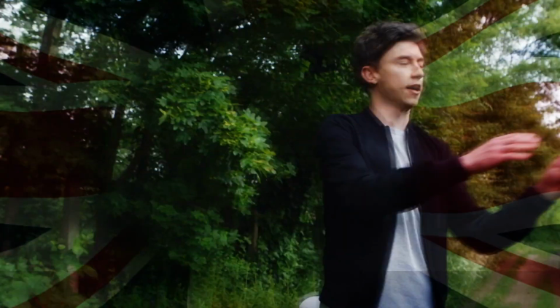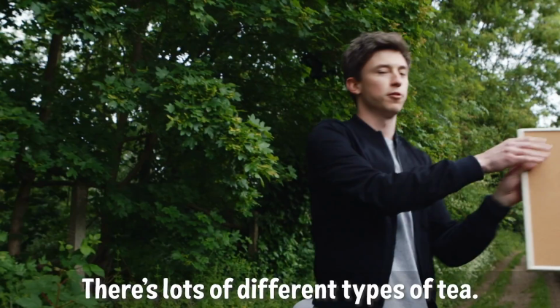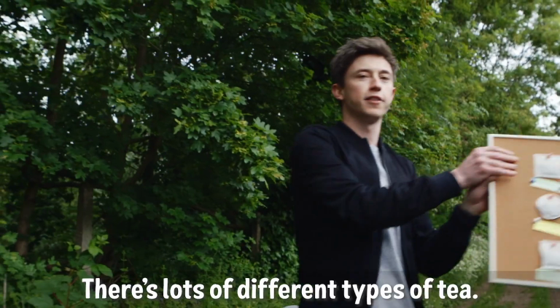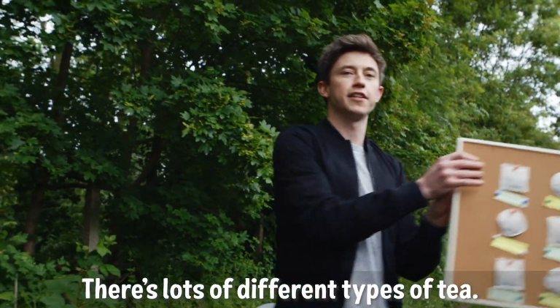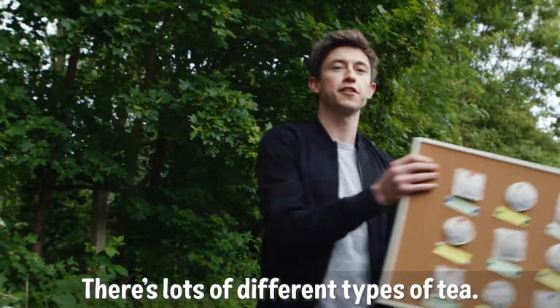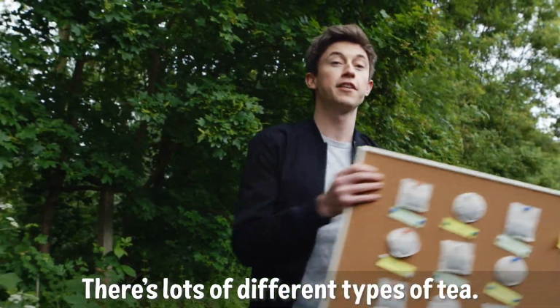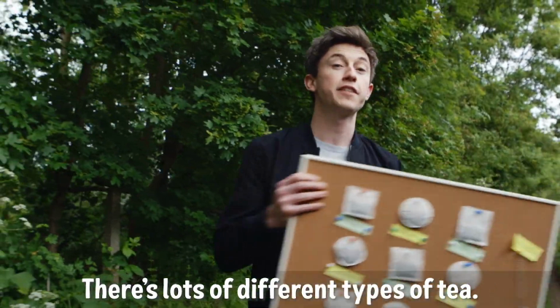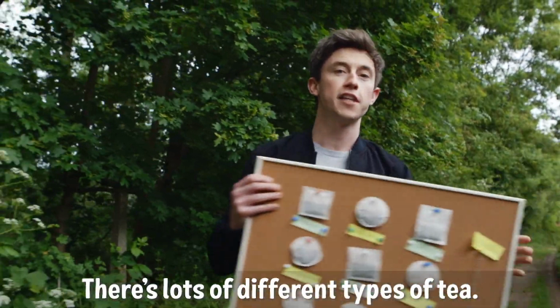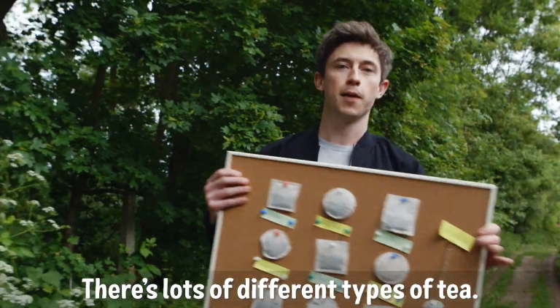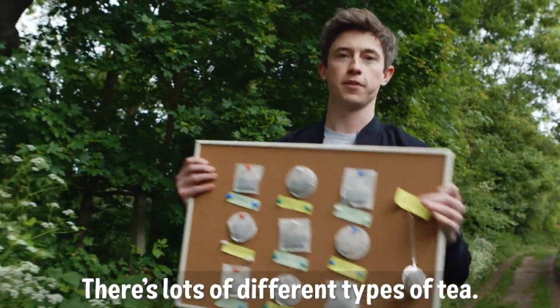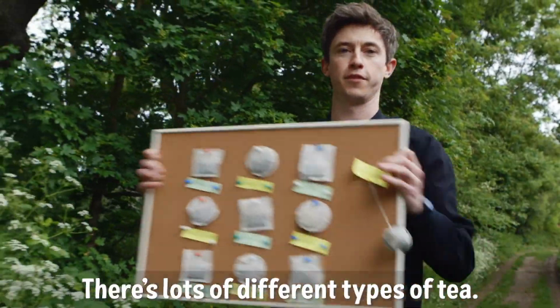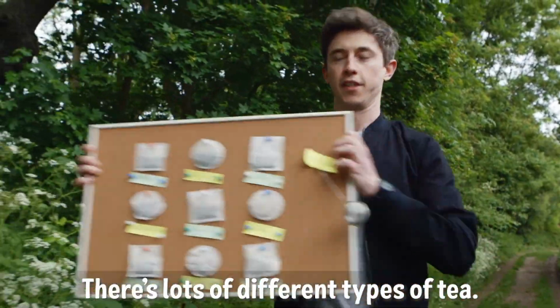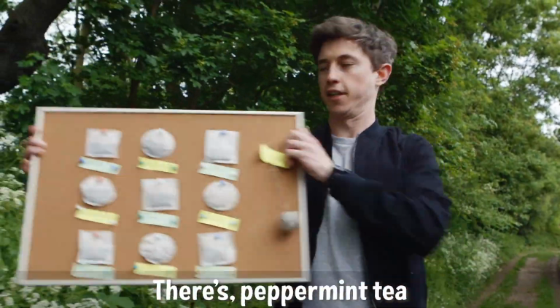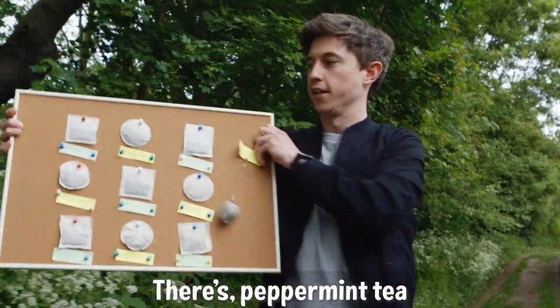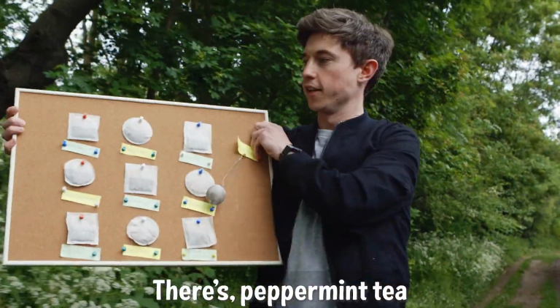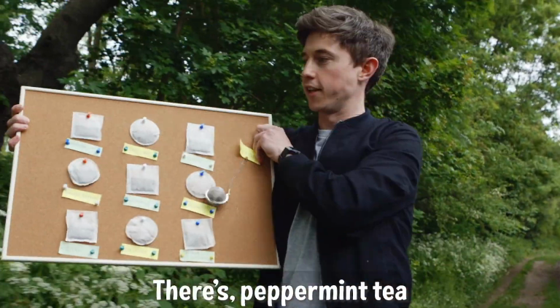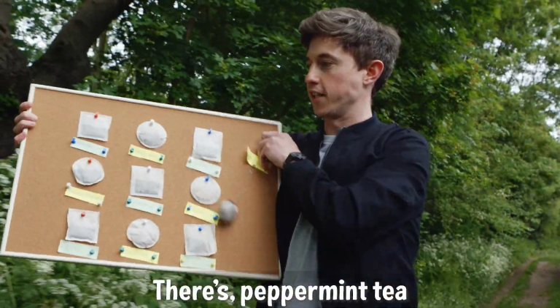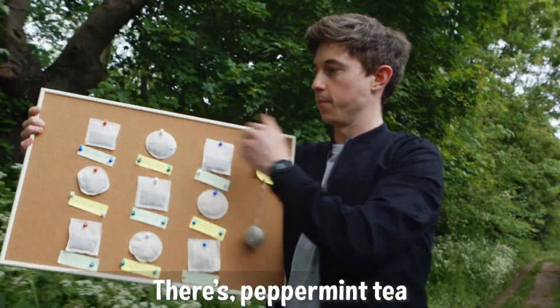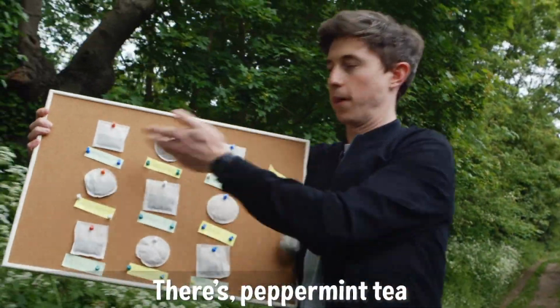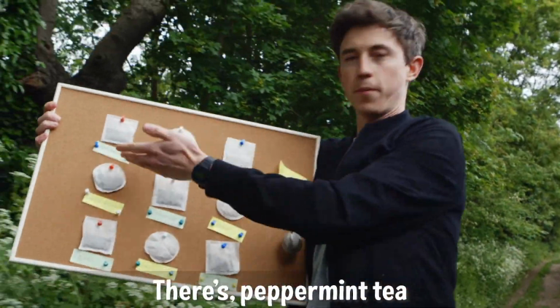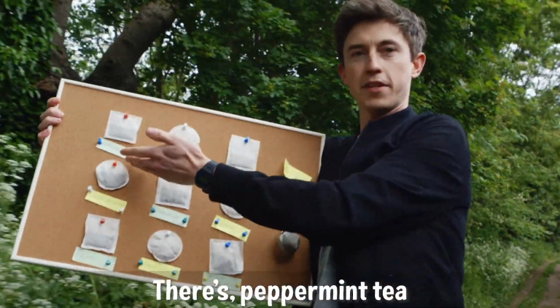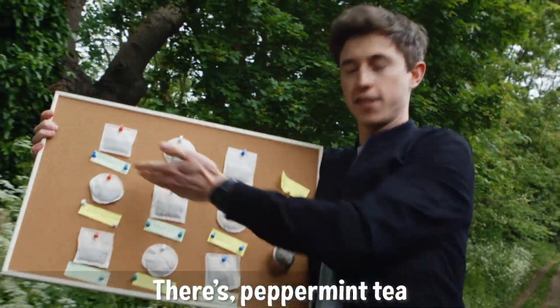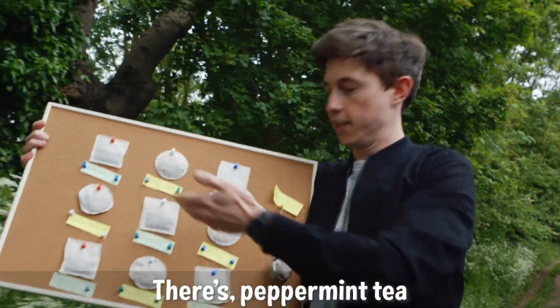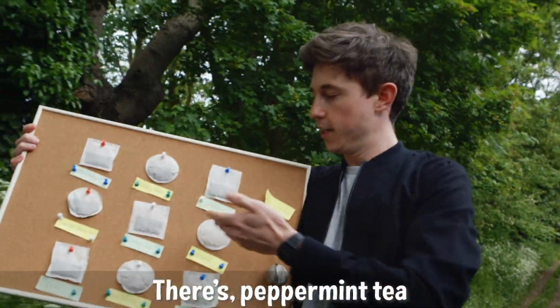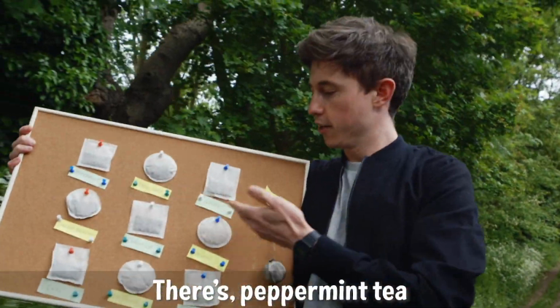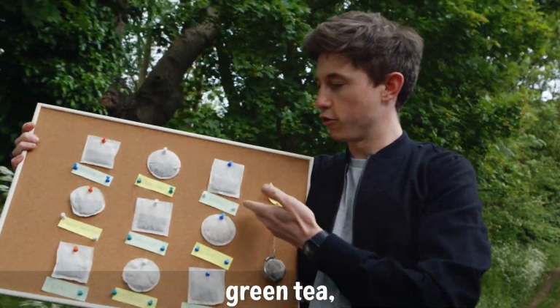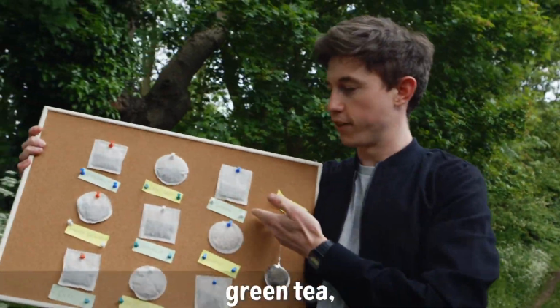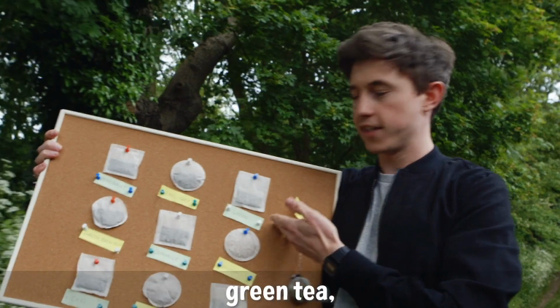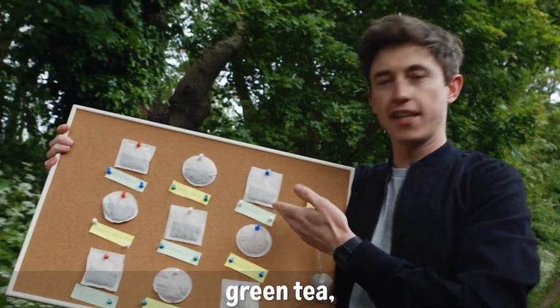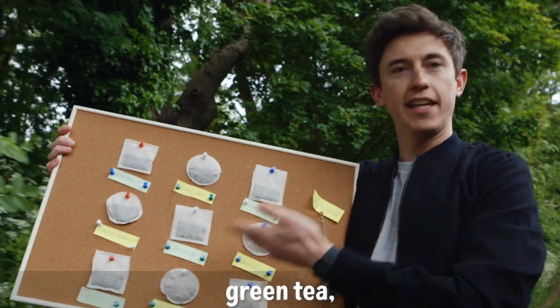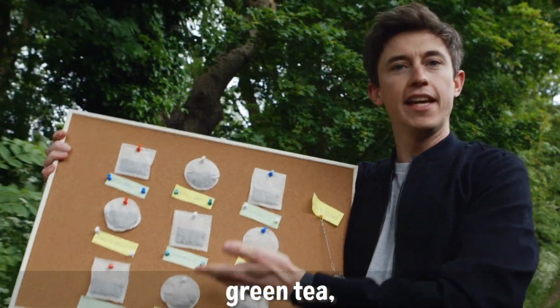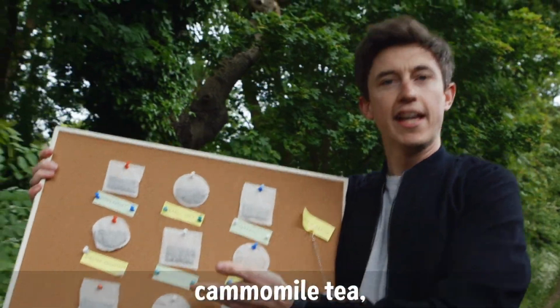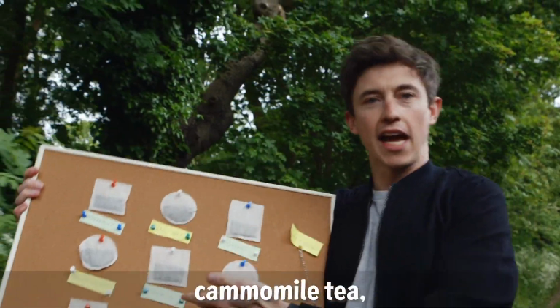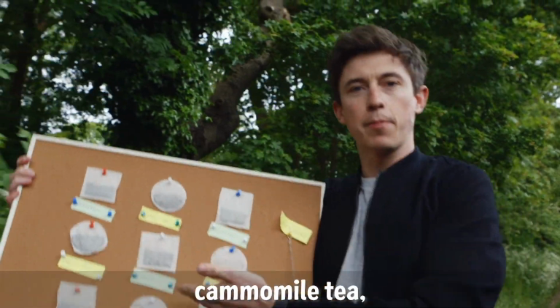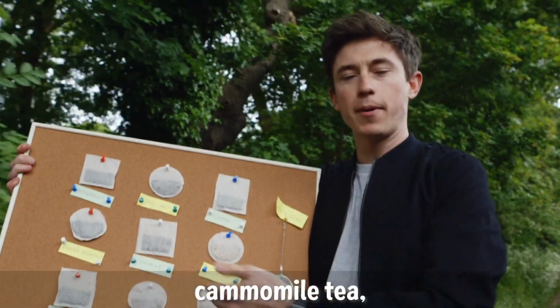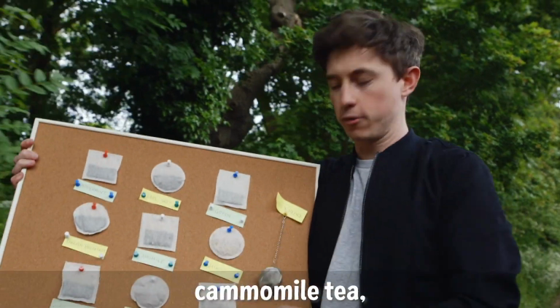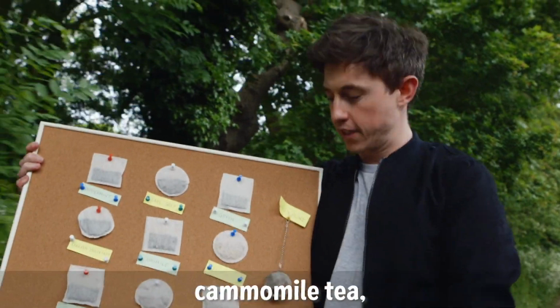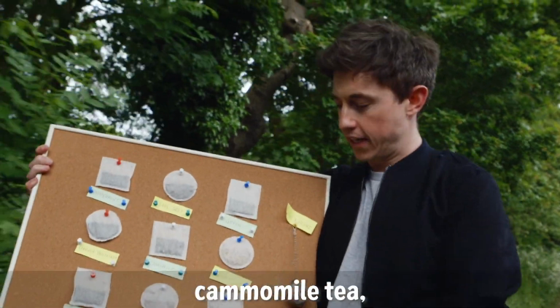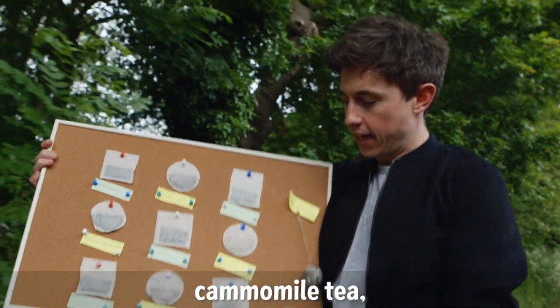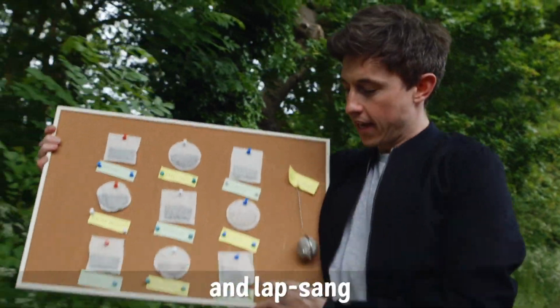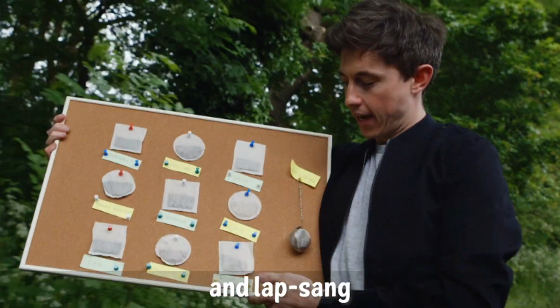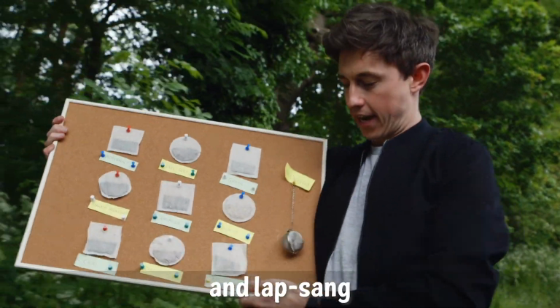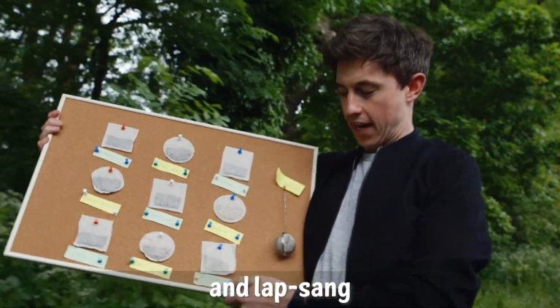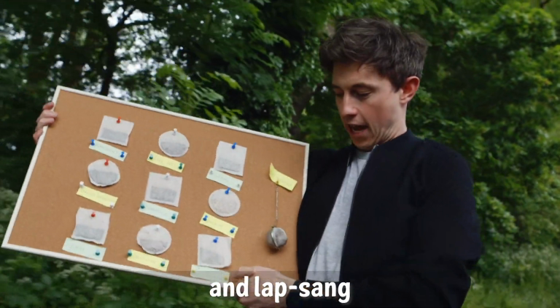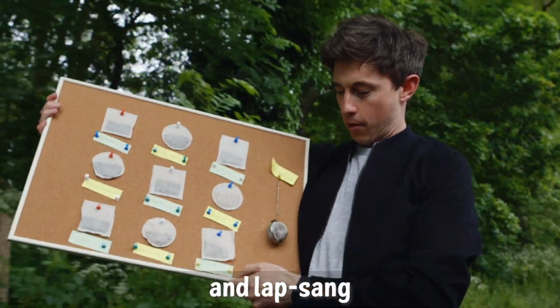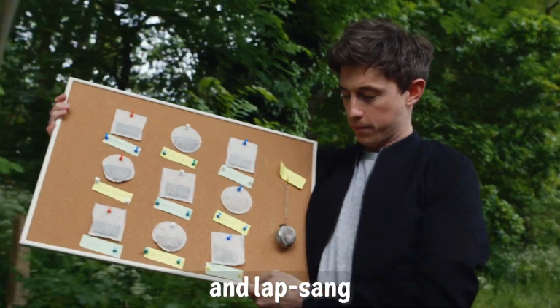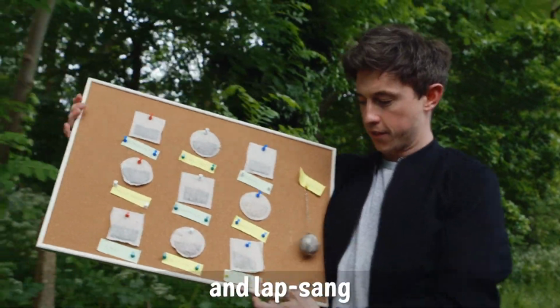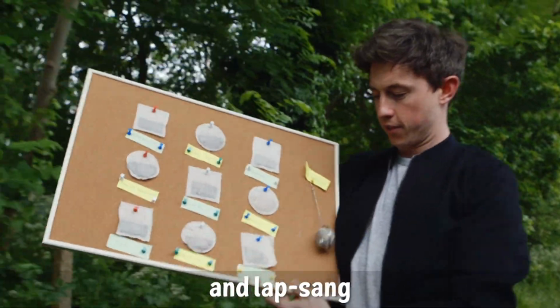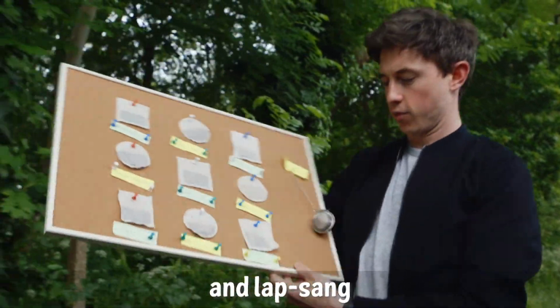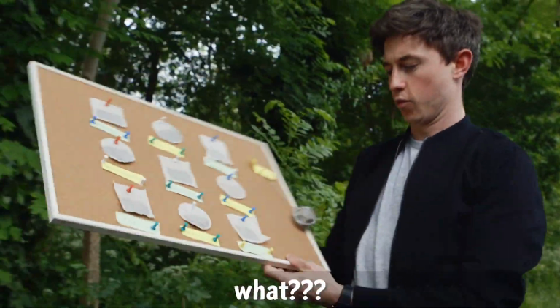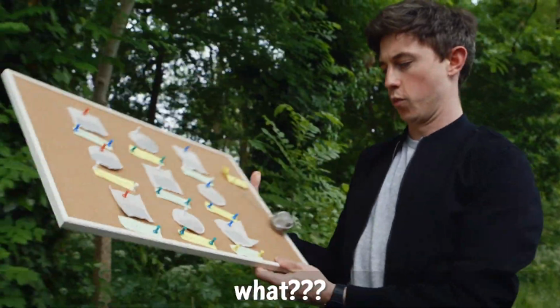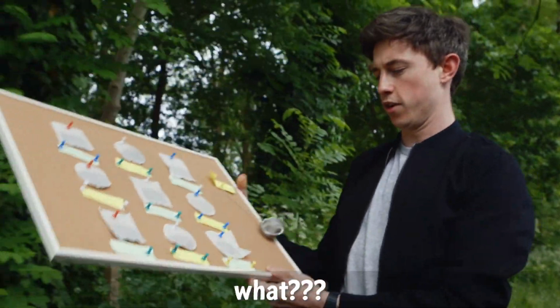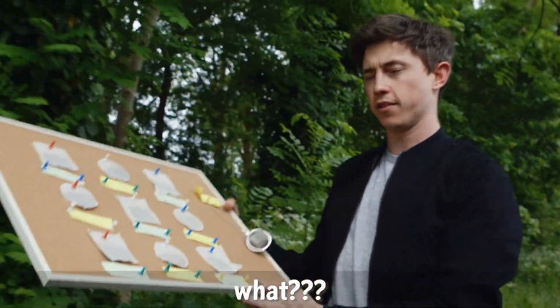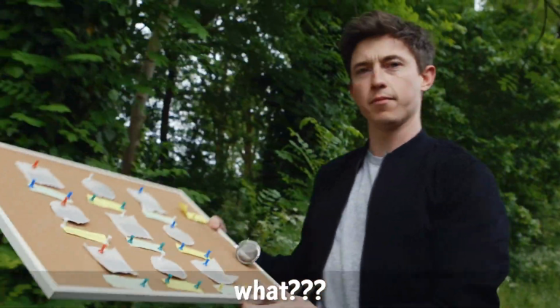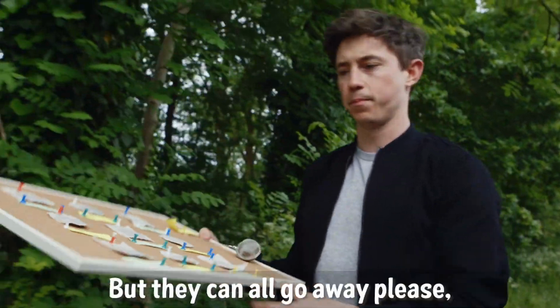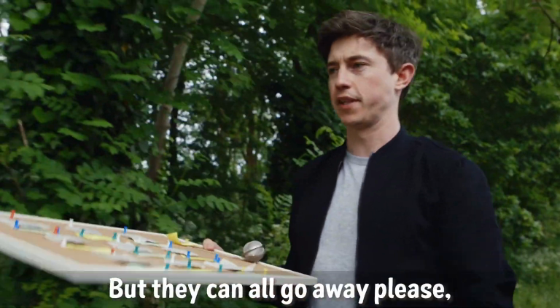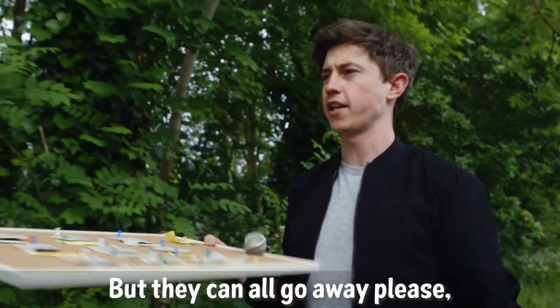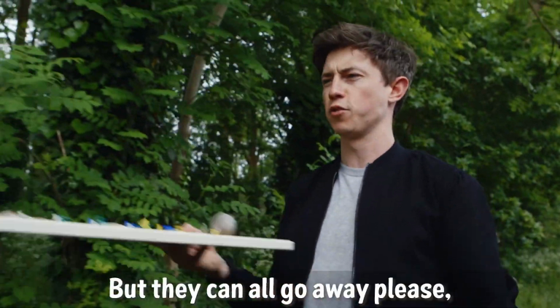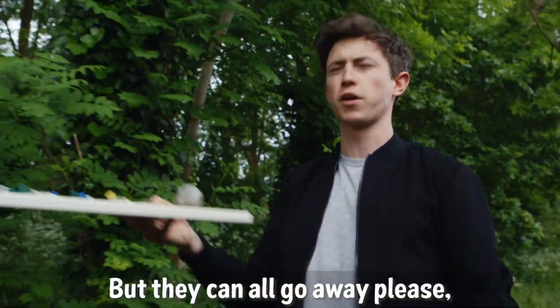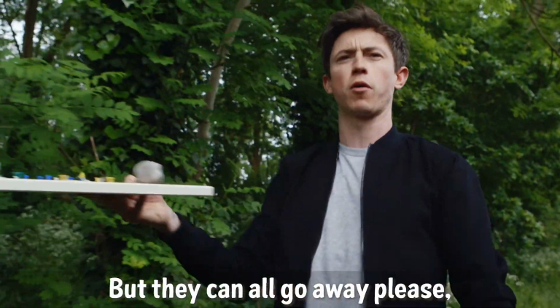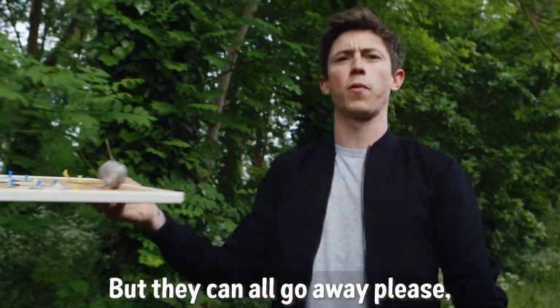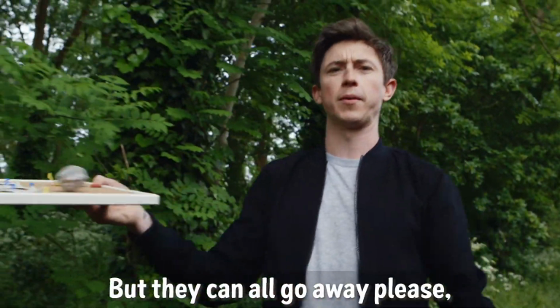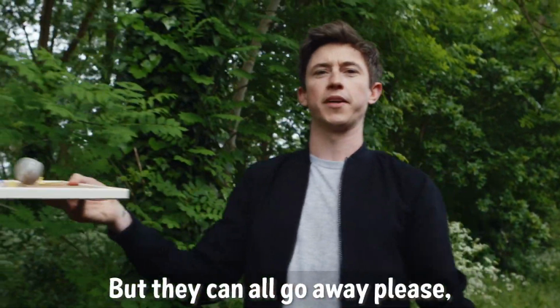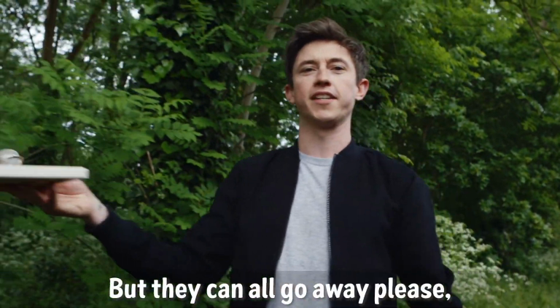There's lots of different types of tea. There's peppermint tea, green tea, chamomile tea — but they can all go away, please.